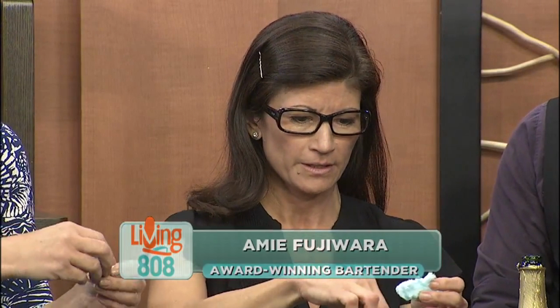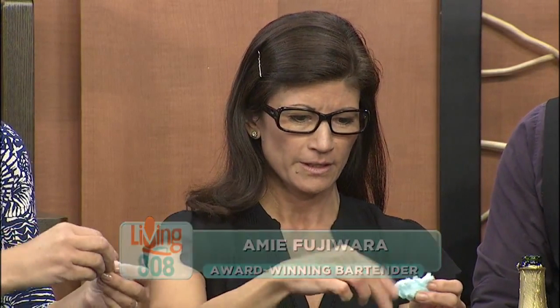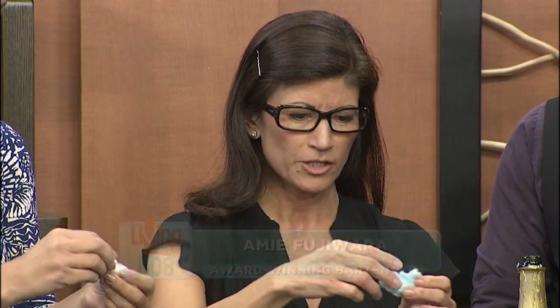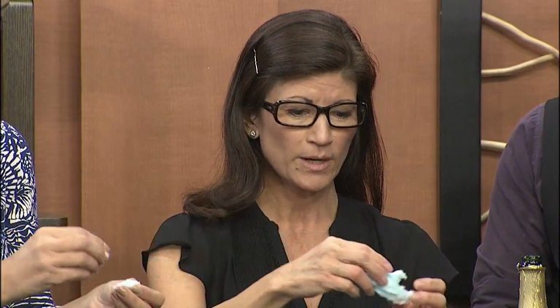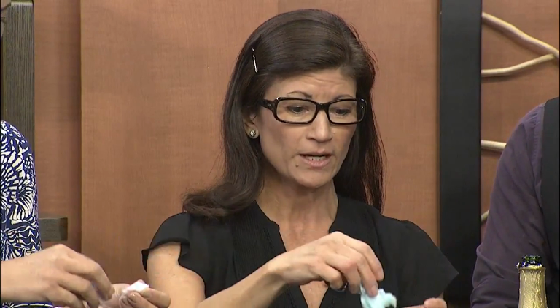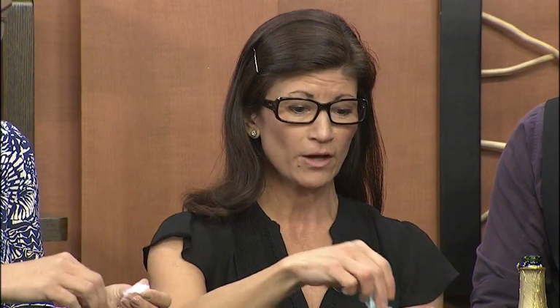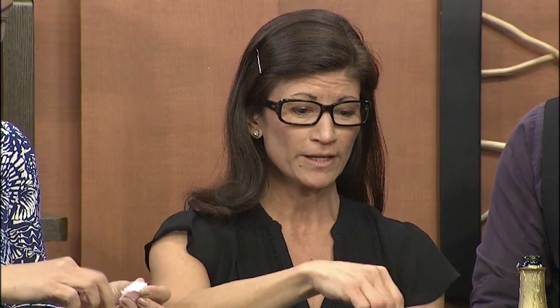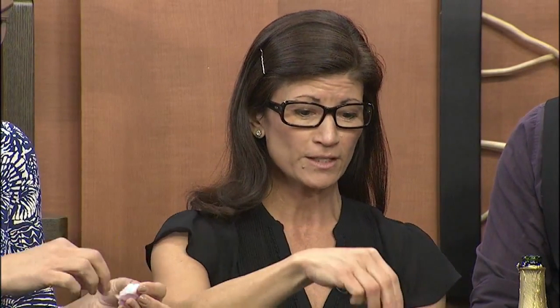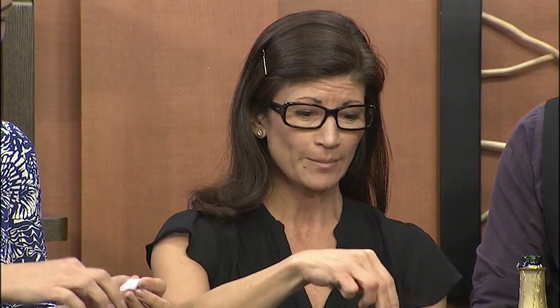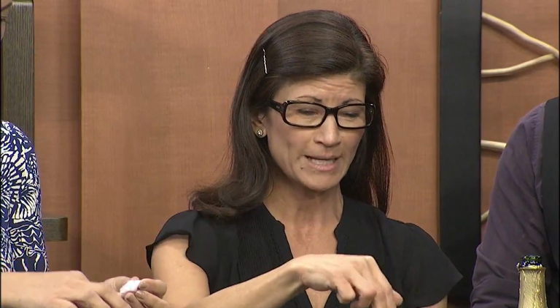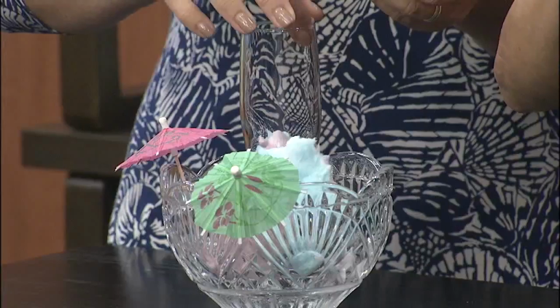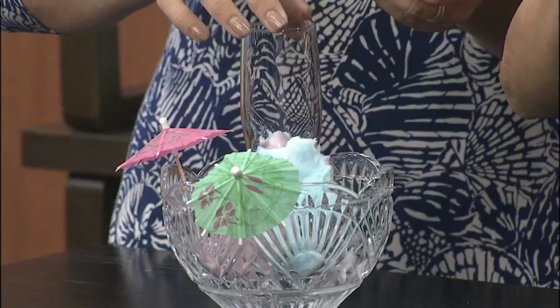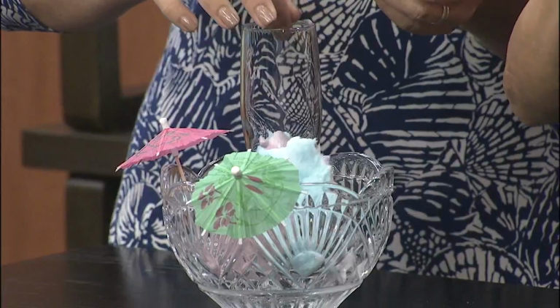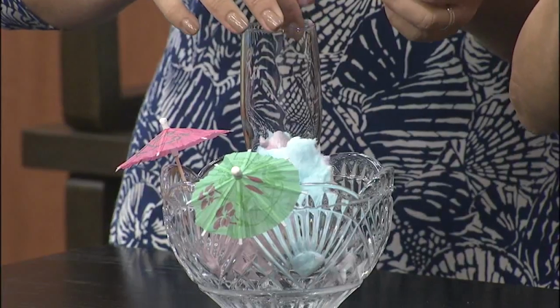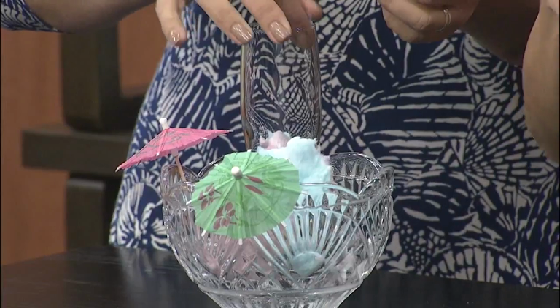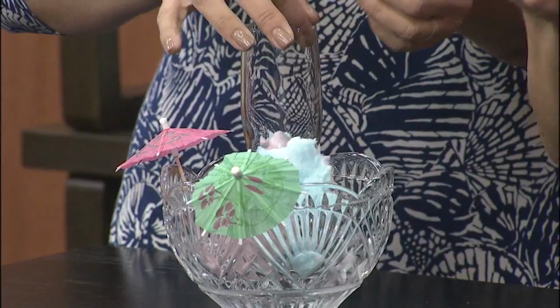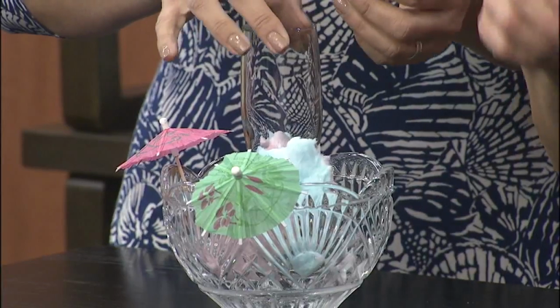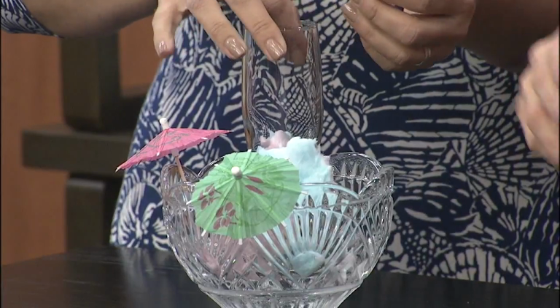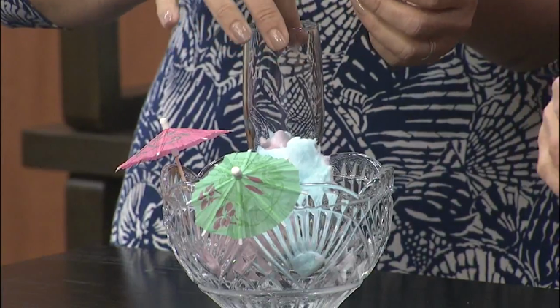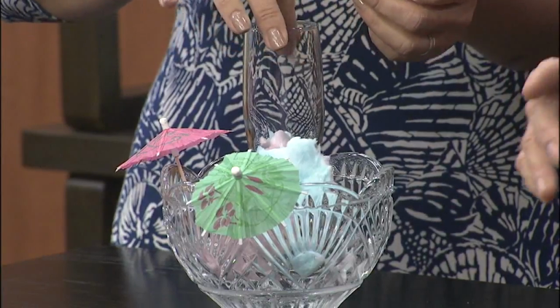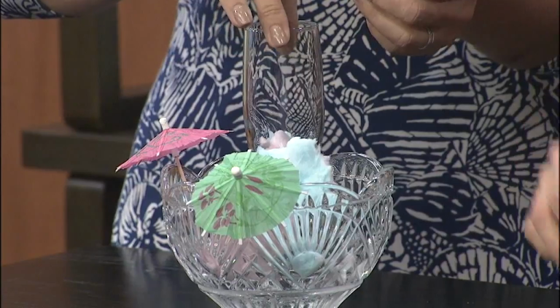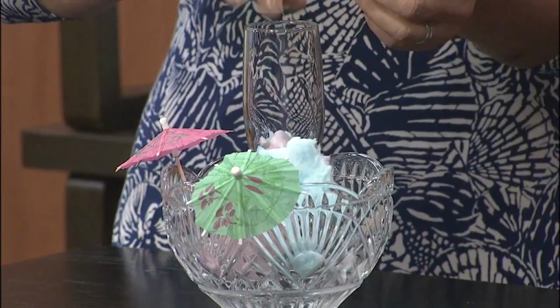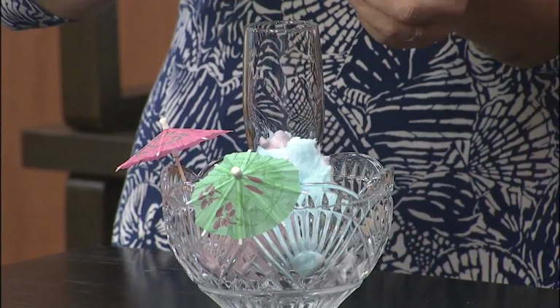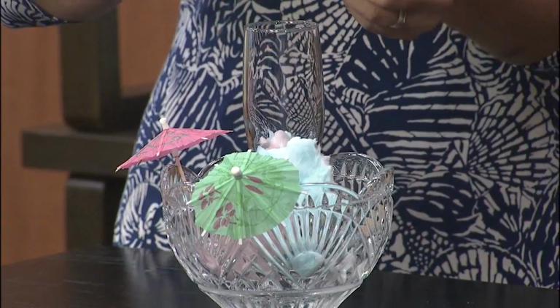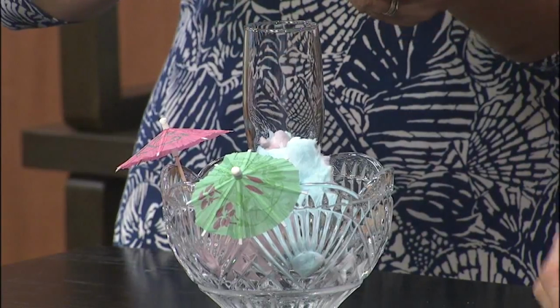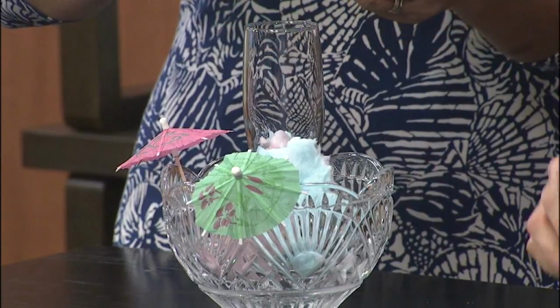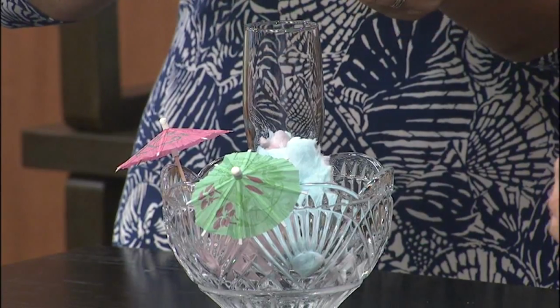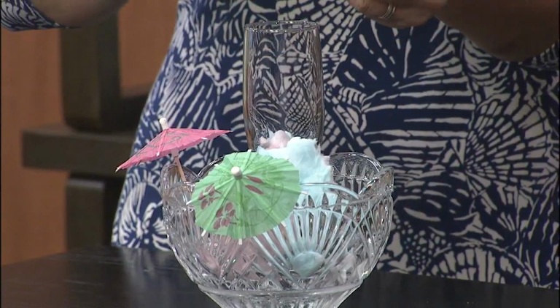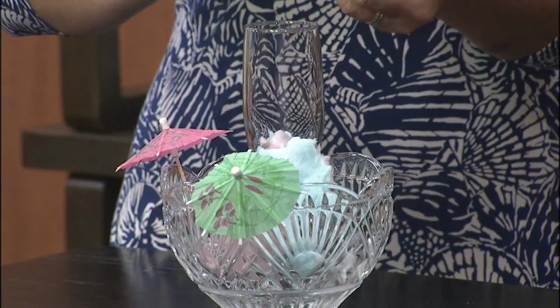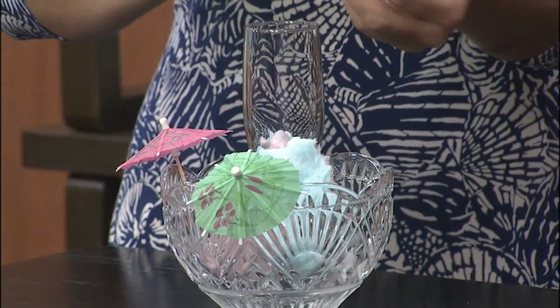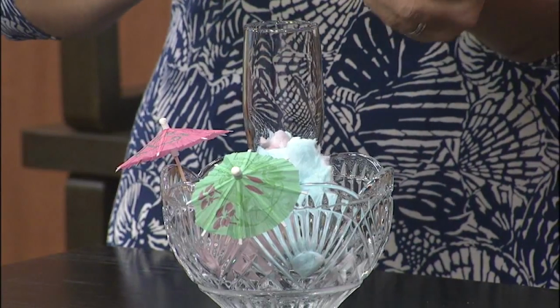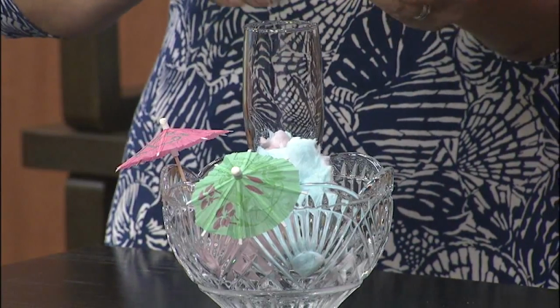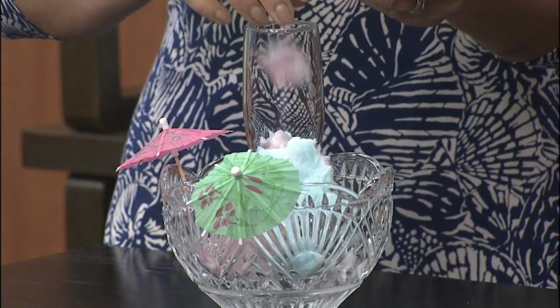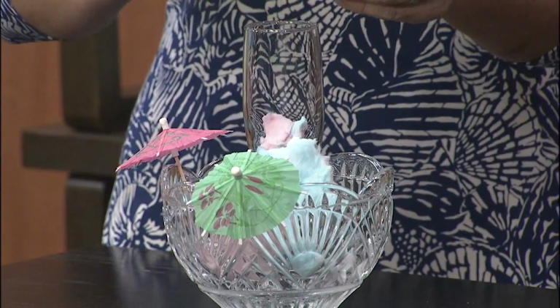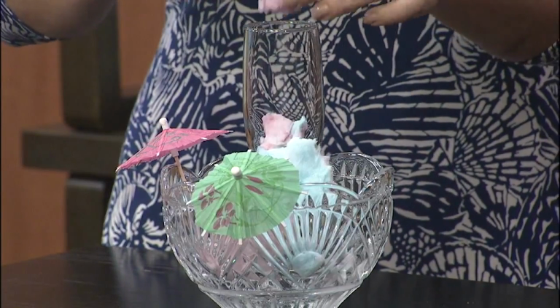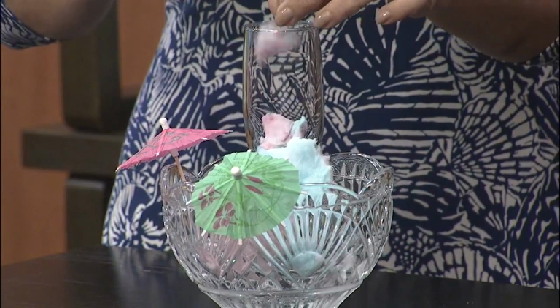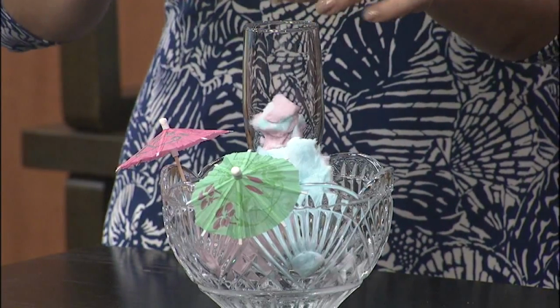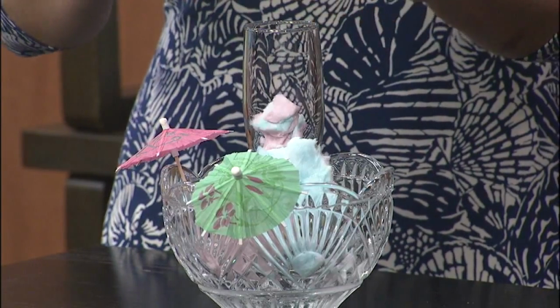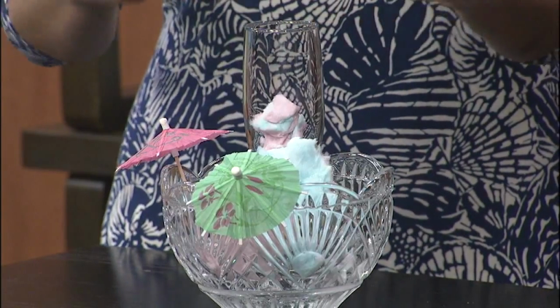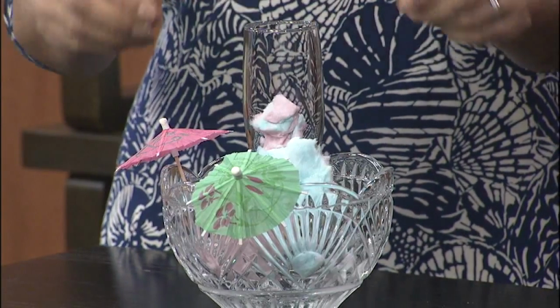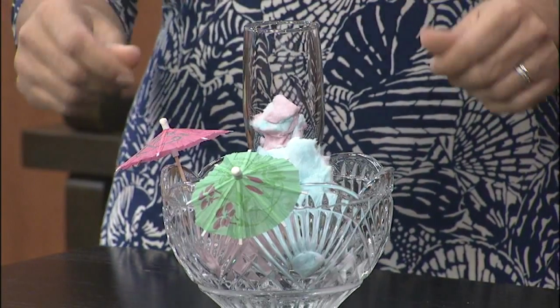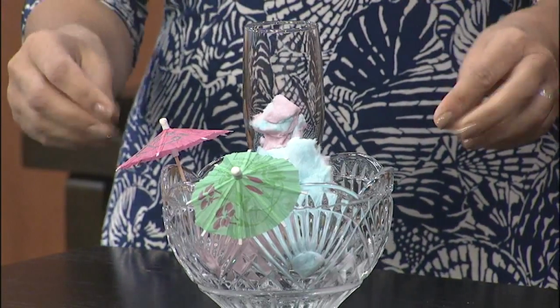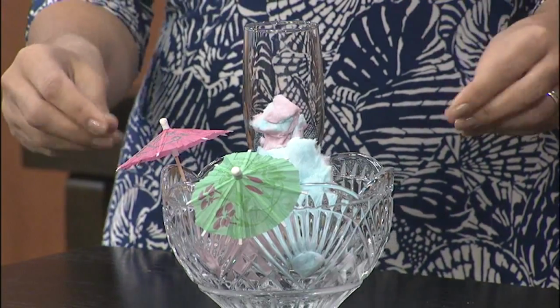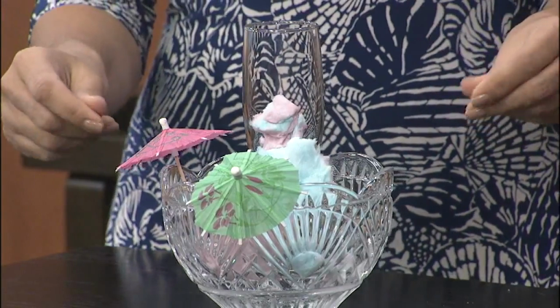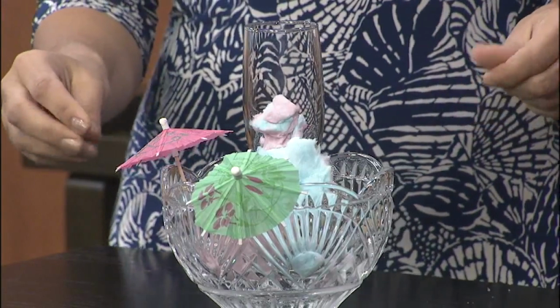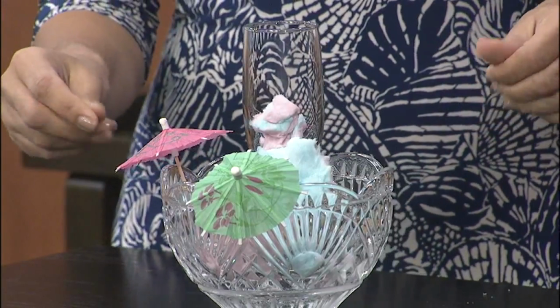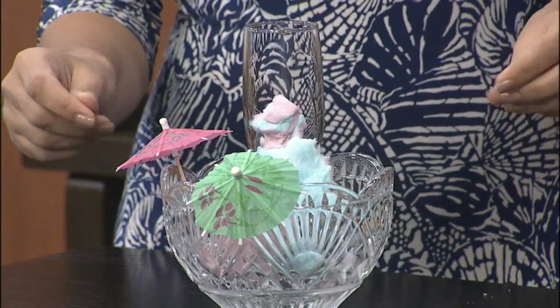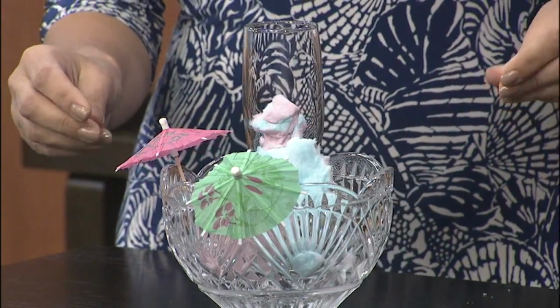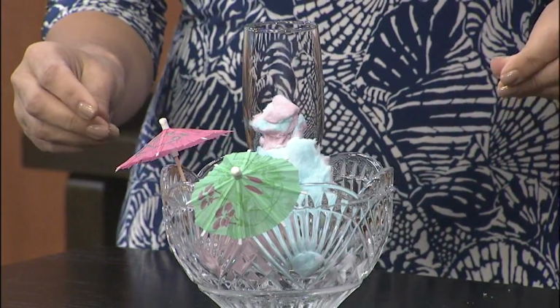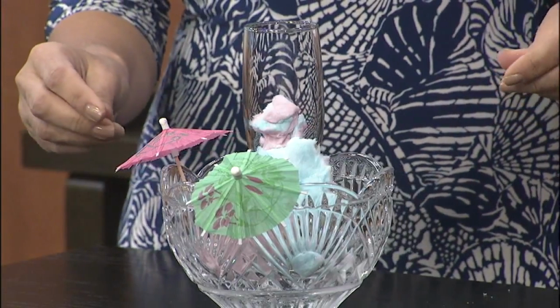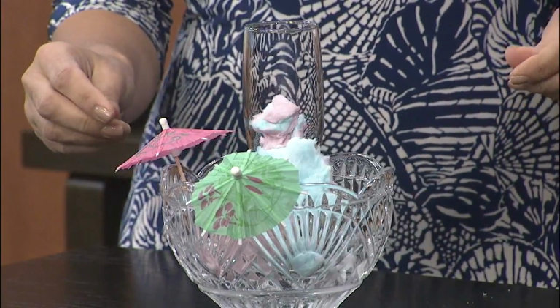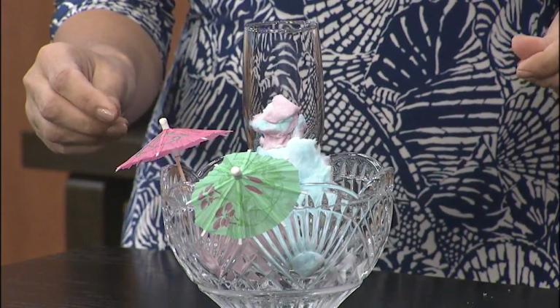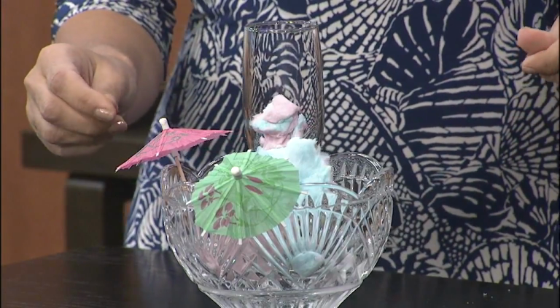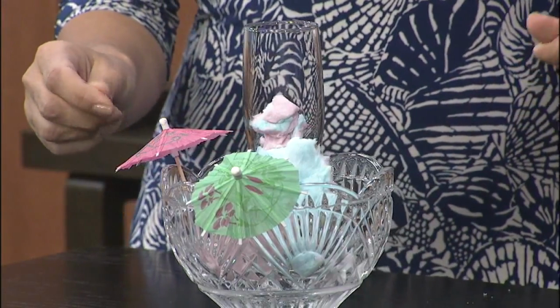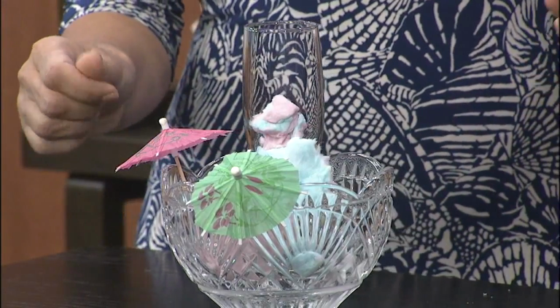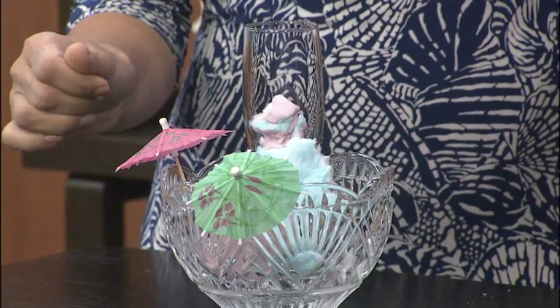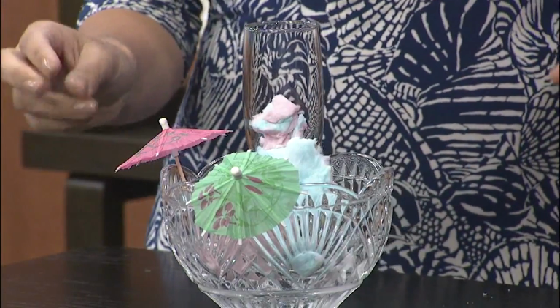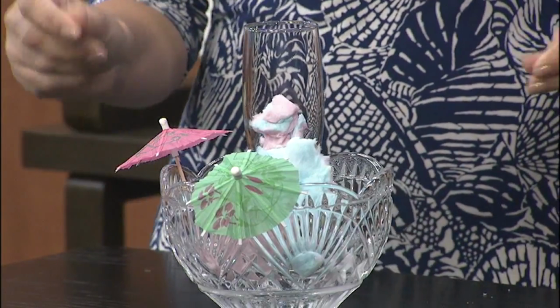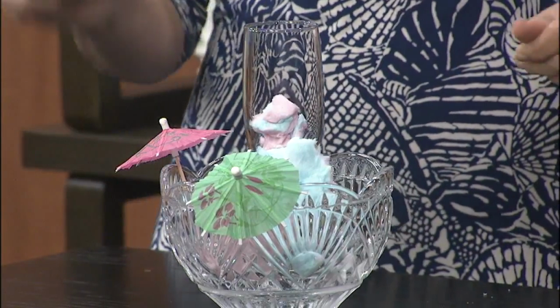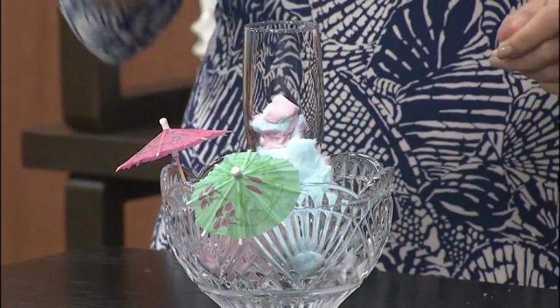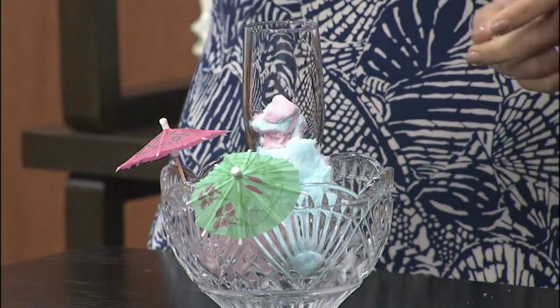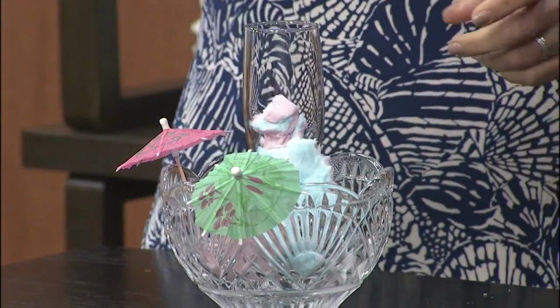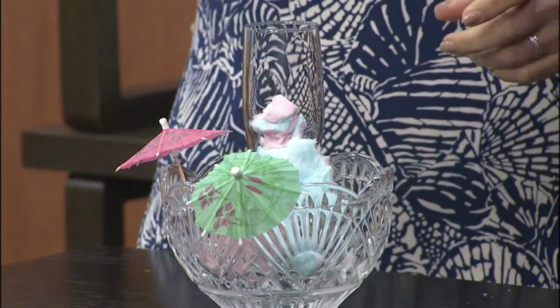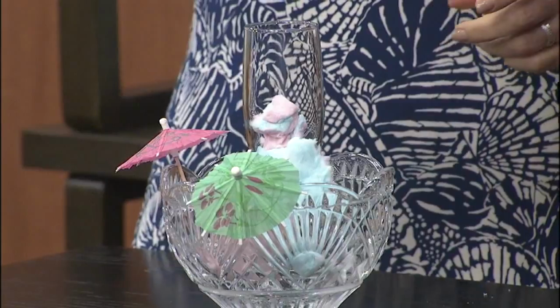I tried all these on my son last night and he loved them. A total seal of approval. And he was up a little bit longer, but we're on break, so it's okay.